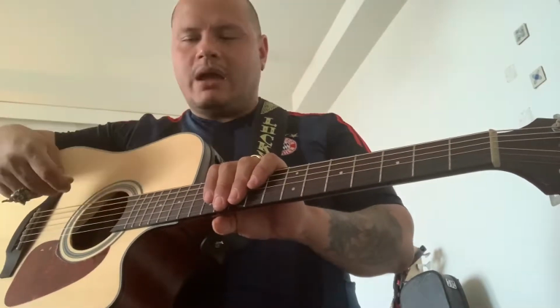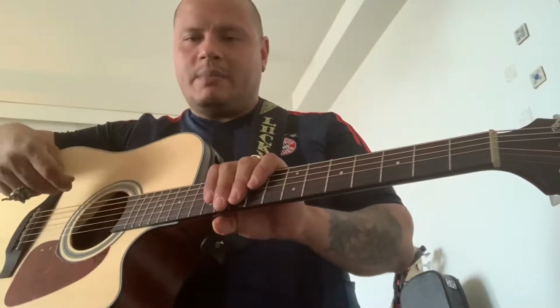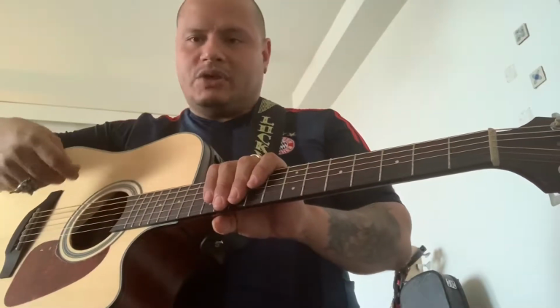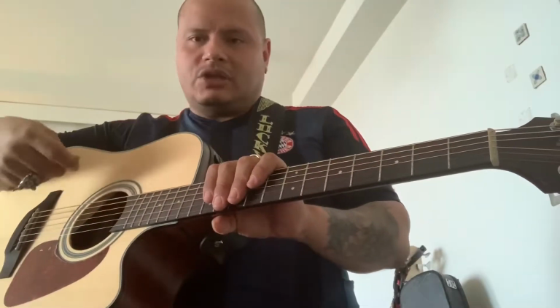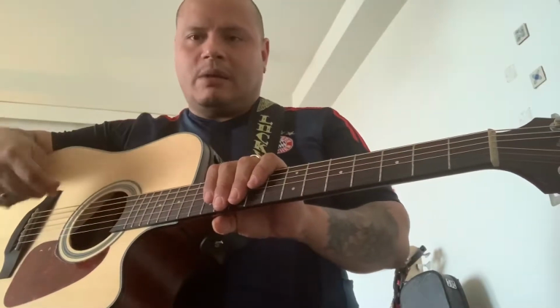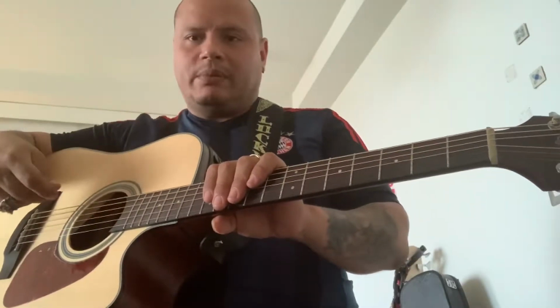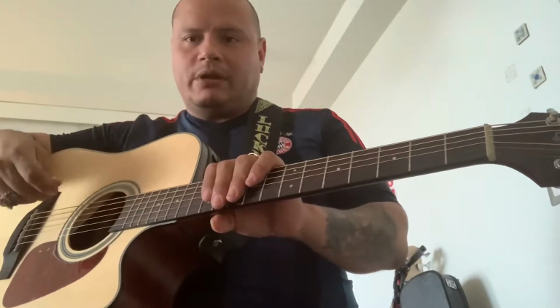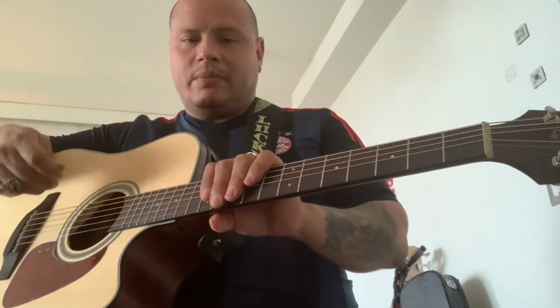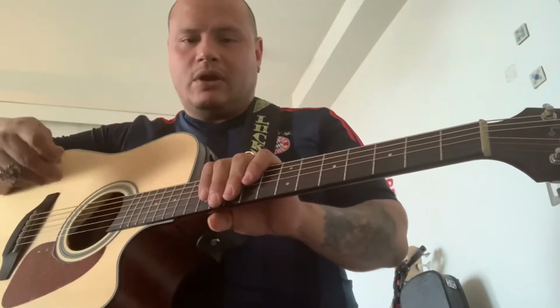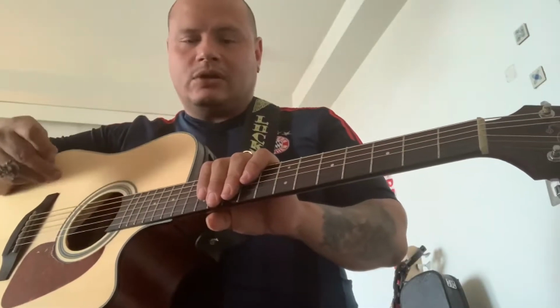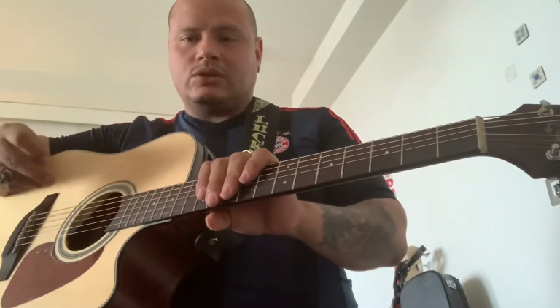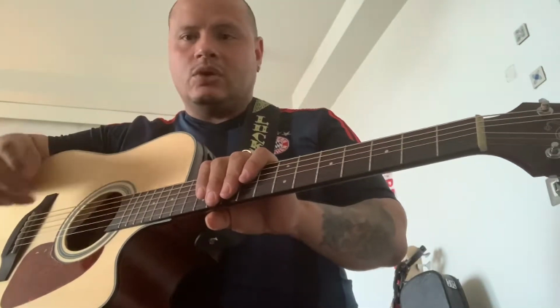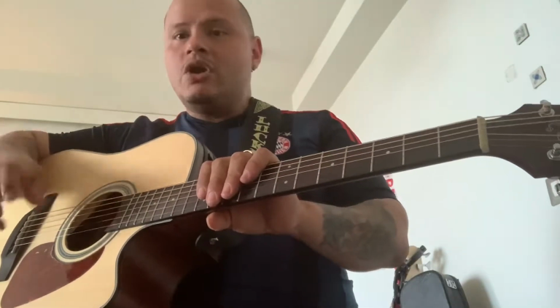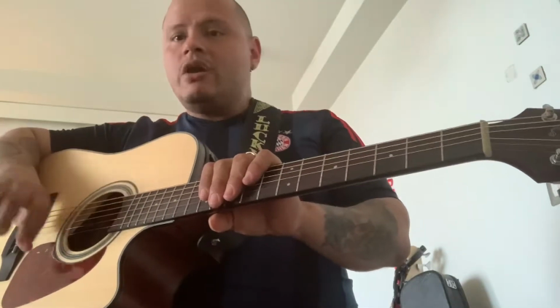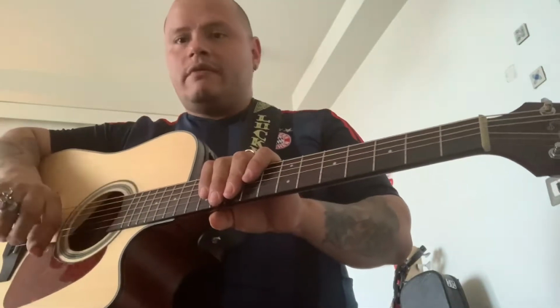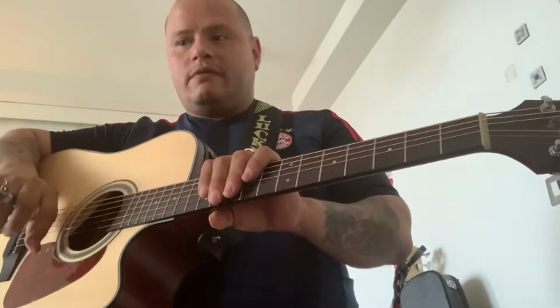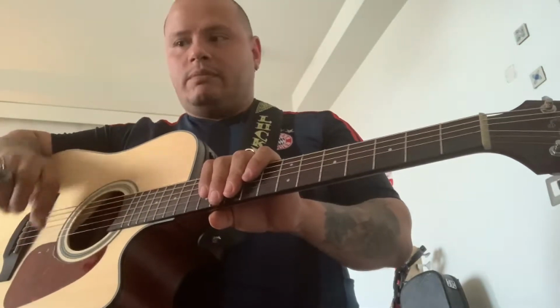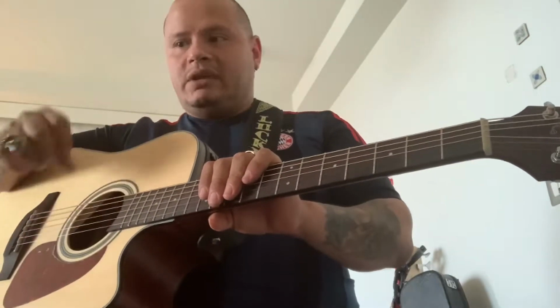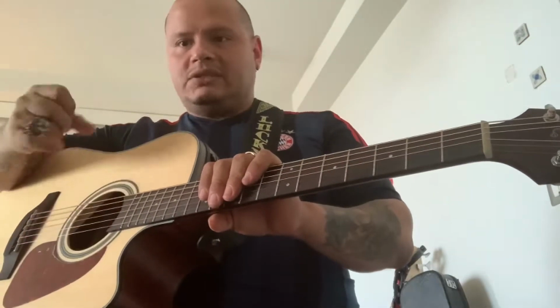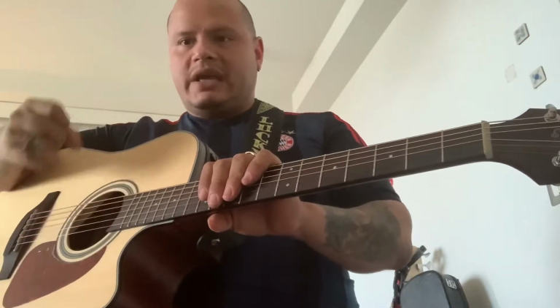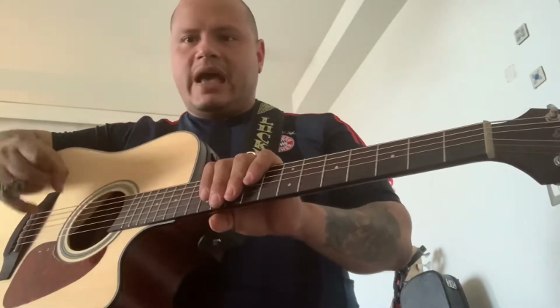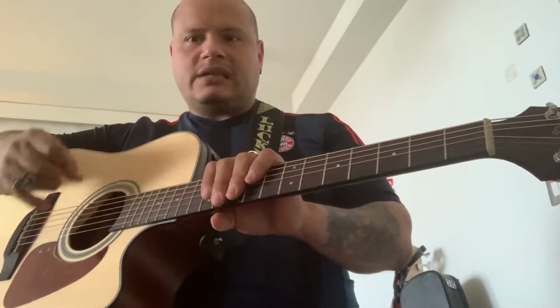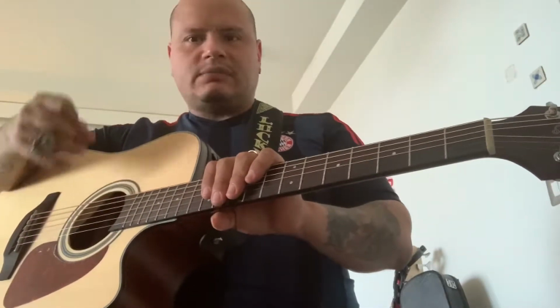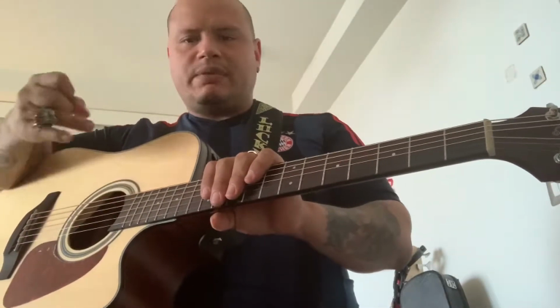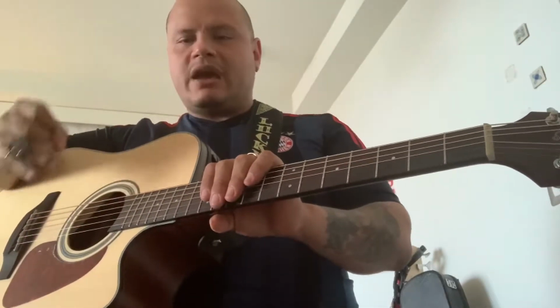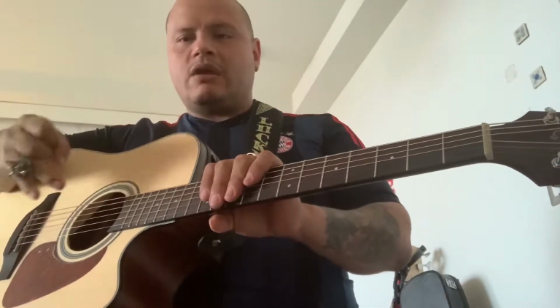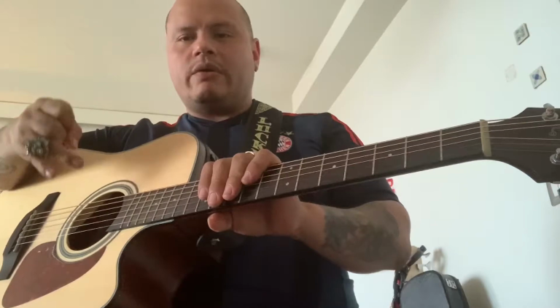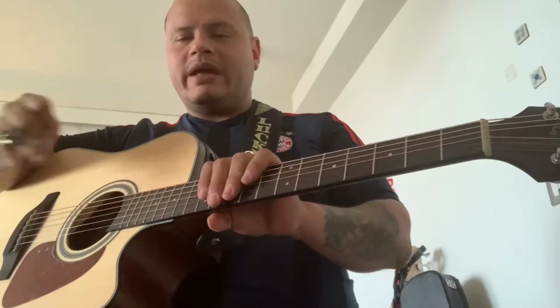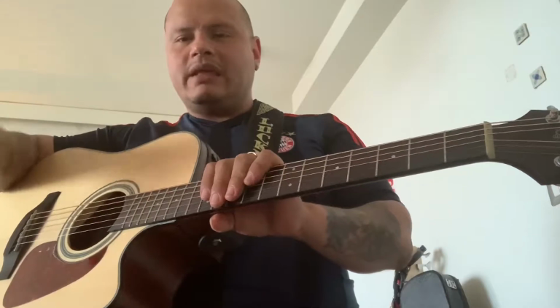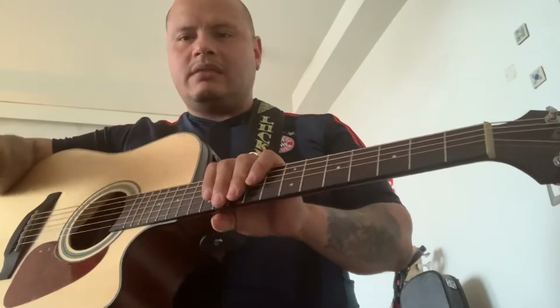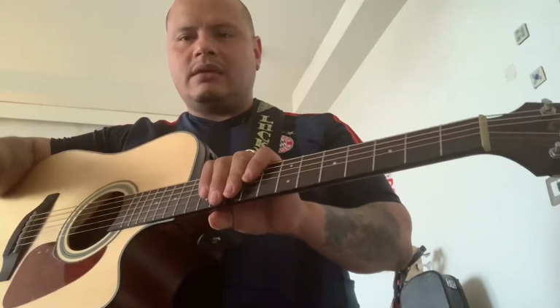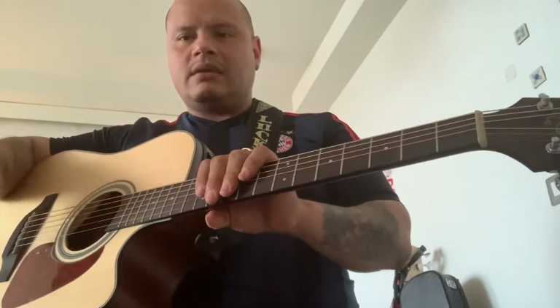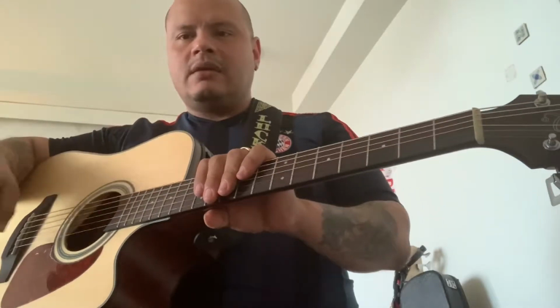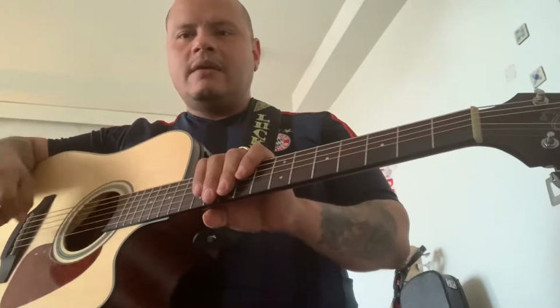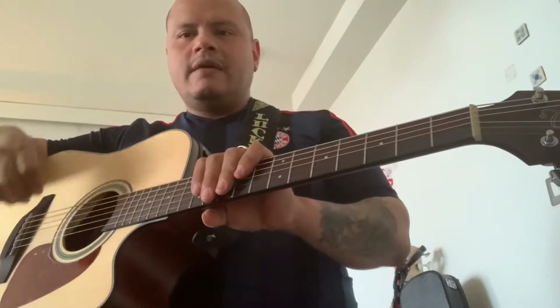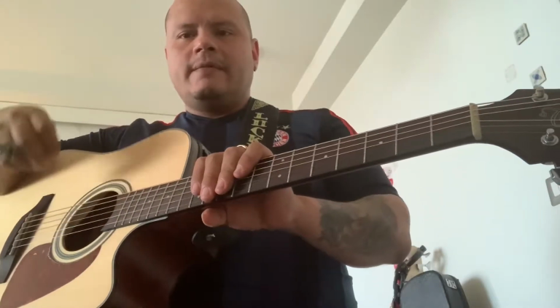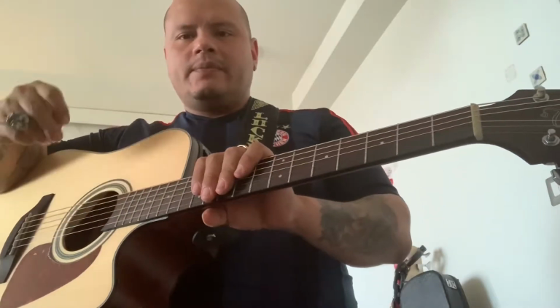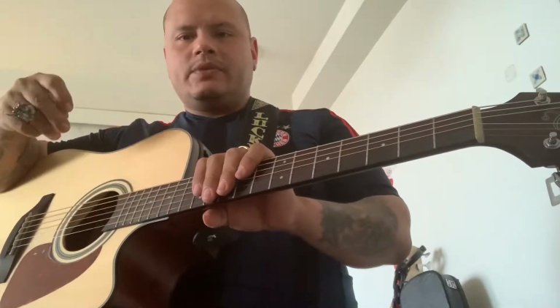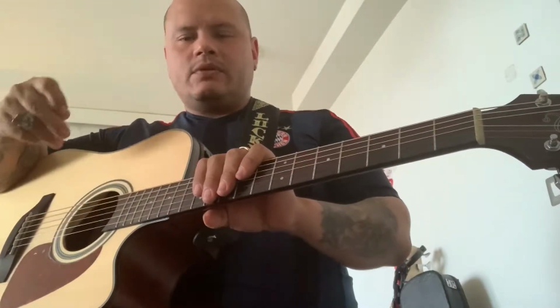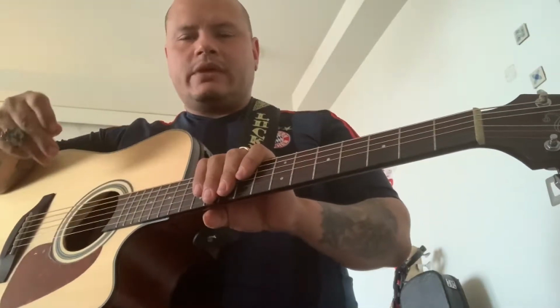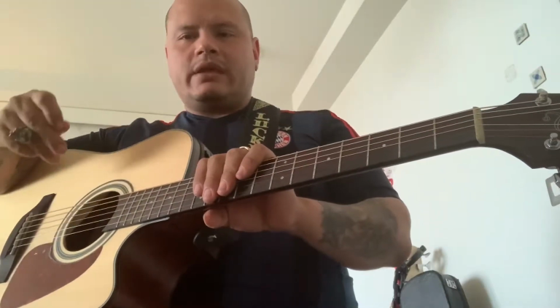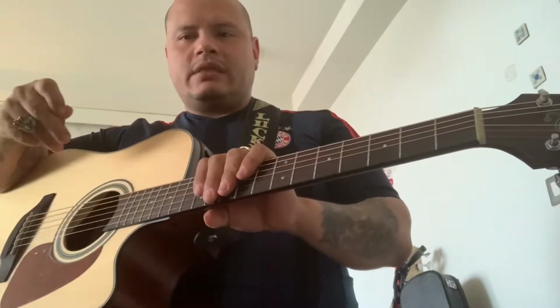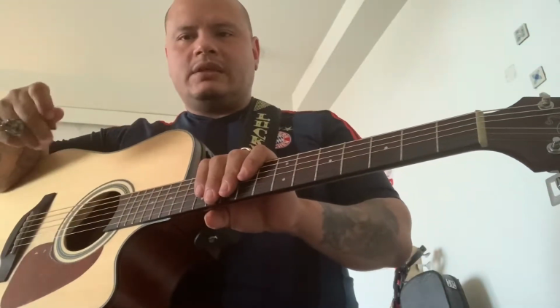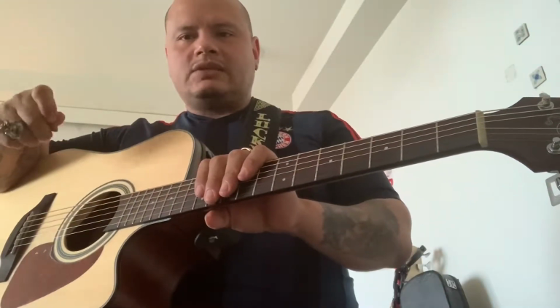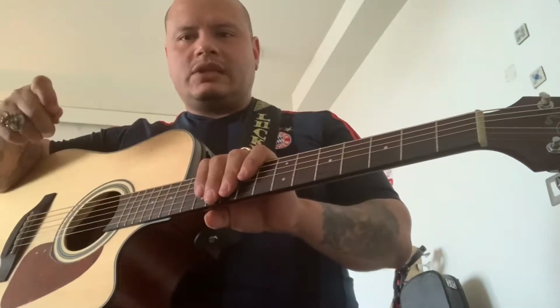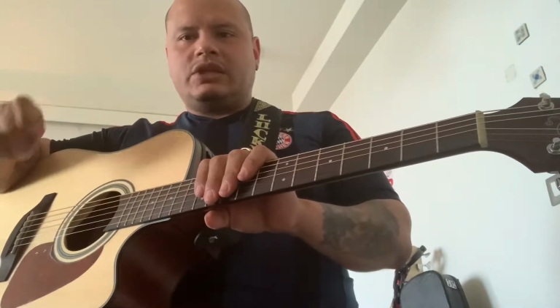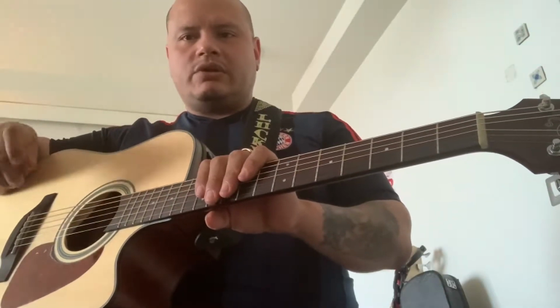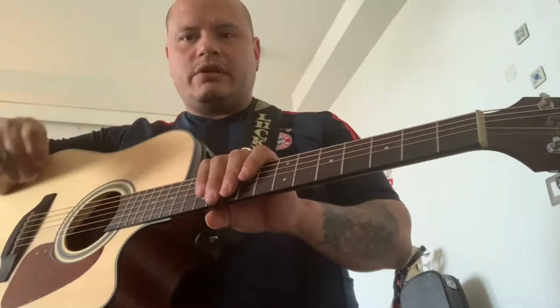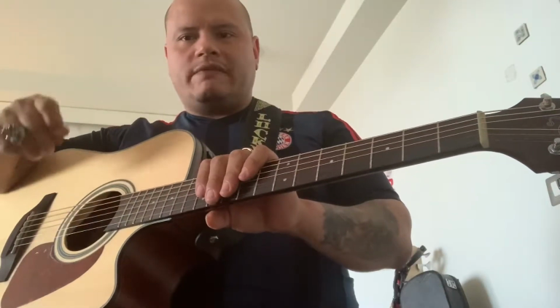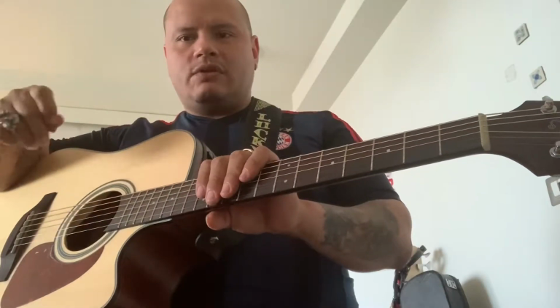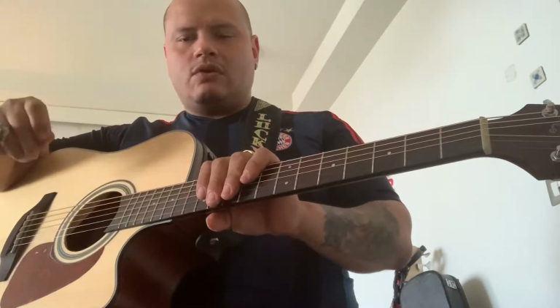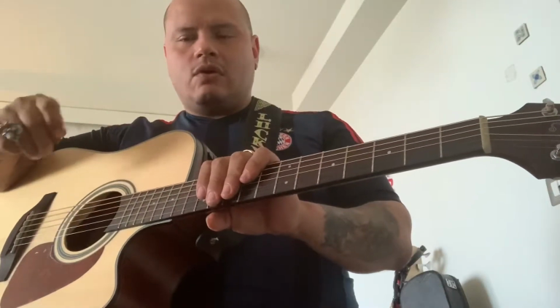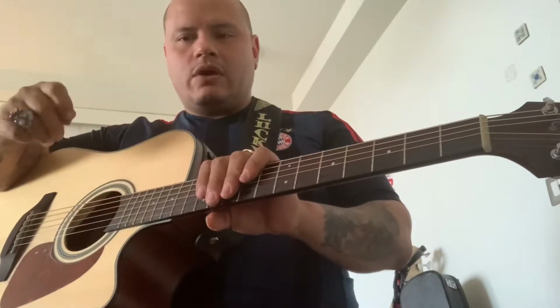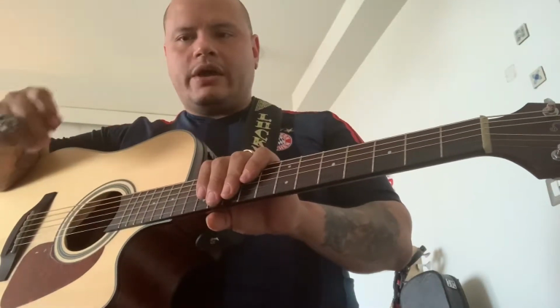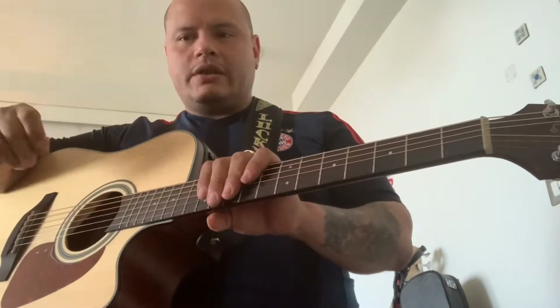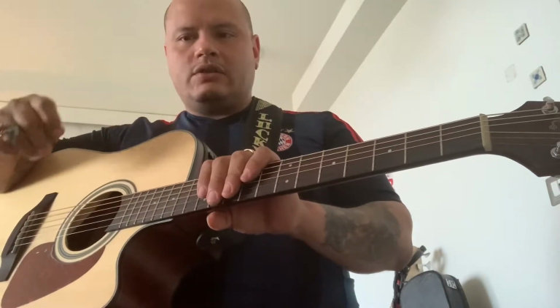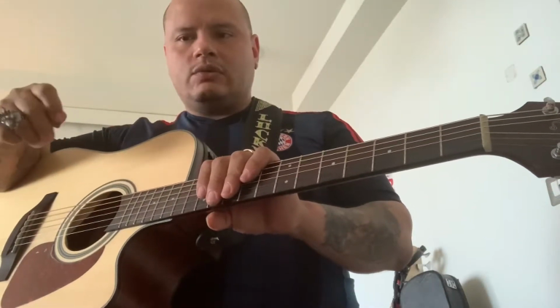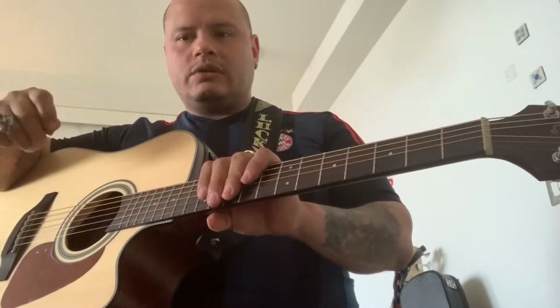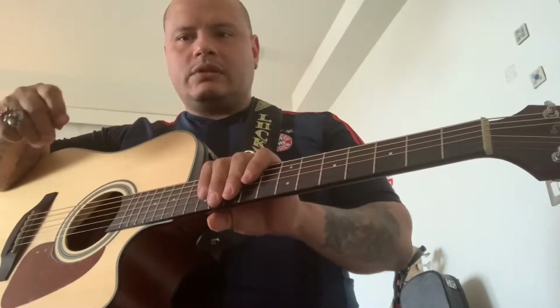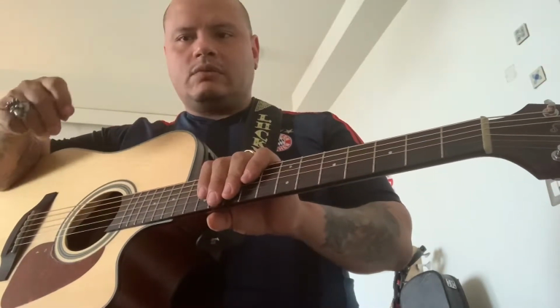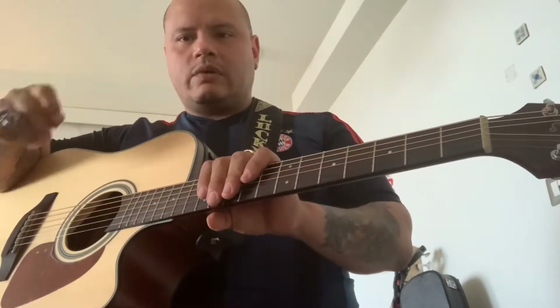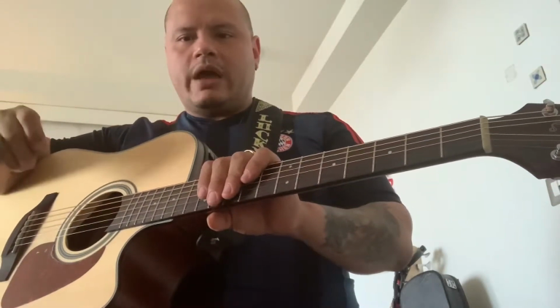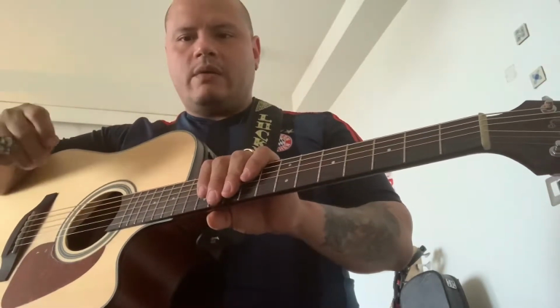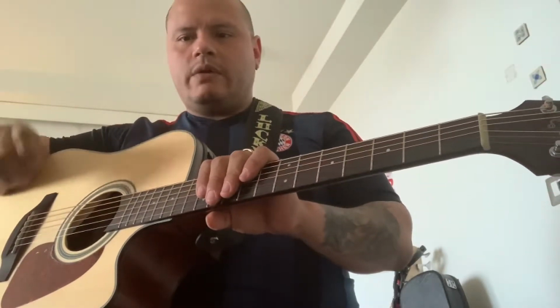I'm a guitar player, but also if you play sax, piano, anything — you'll get things cleaner if you go ahead and do it the right way.